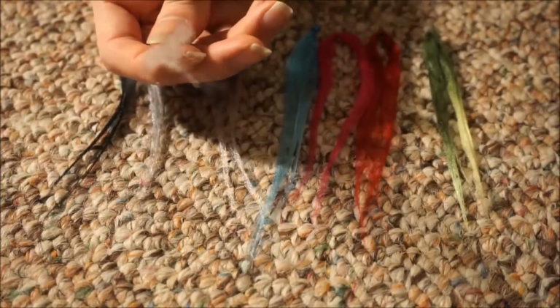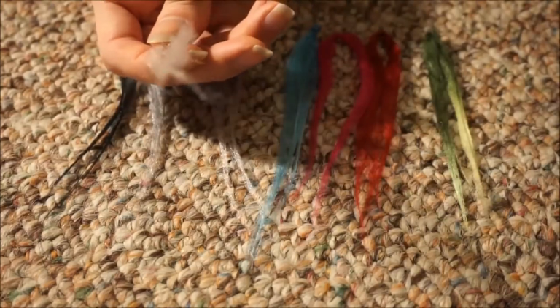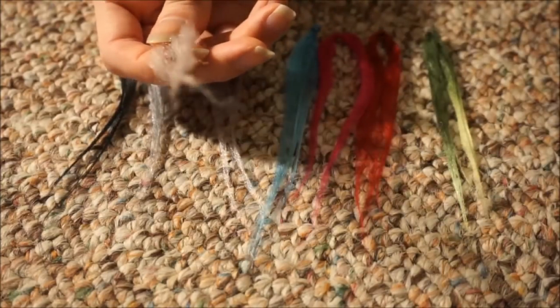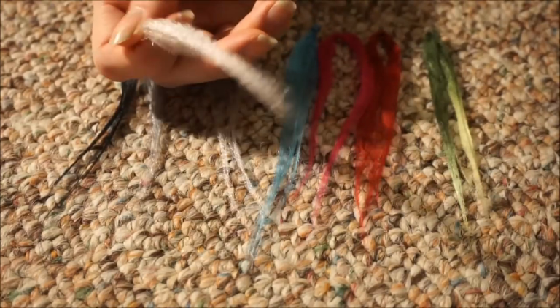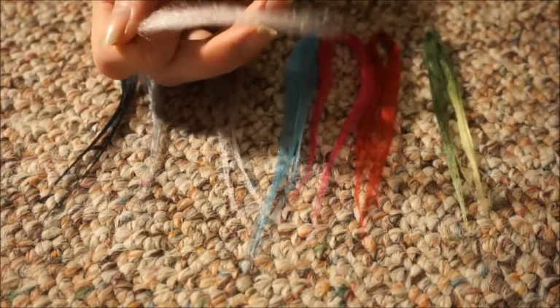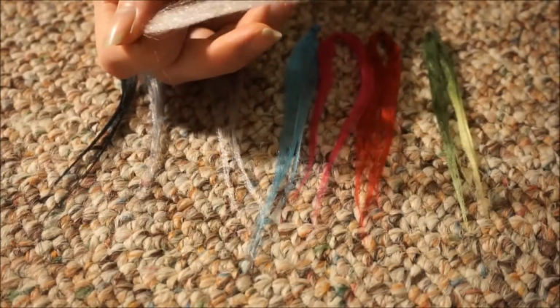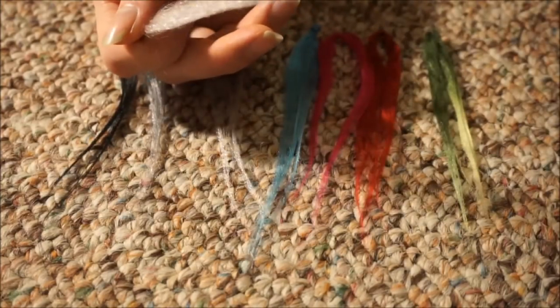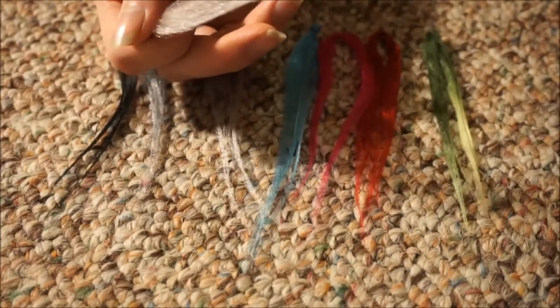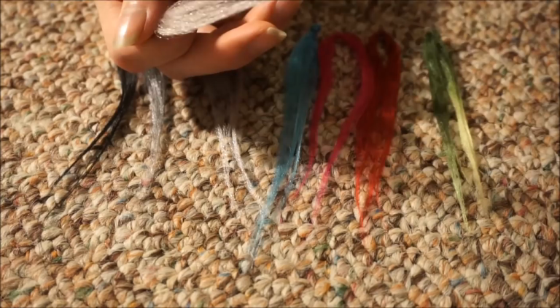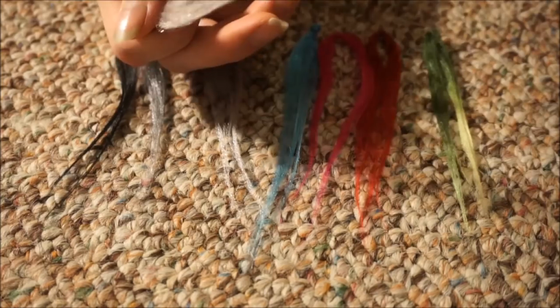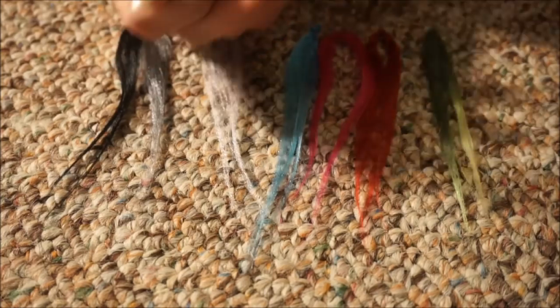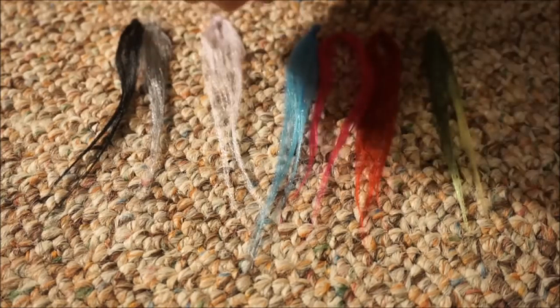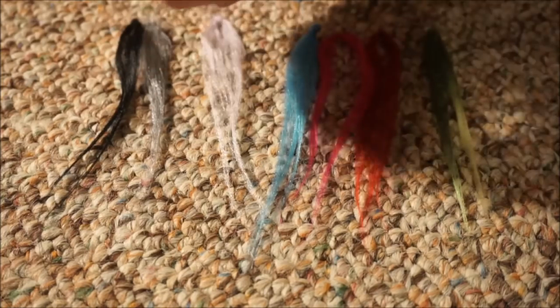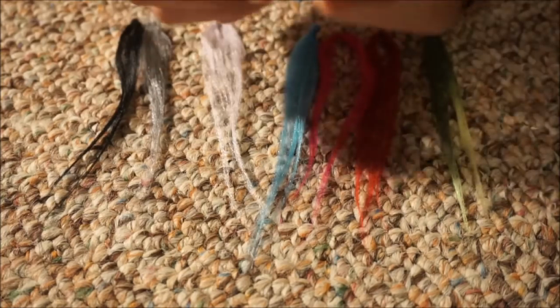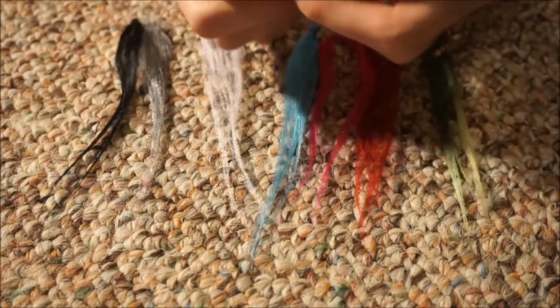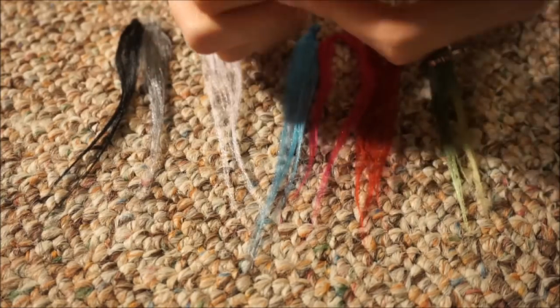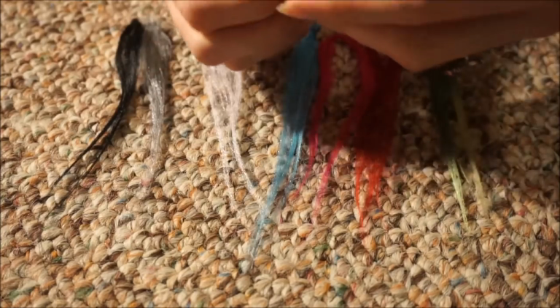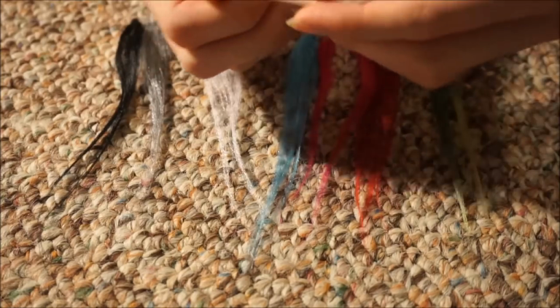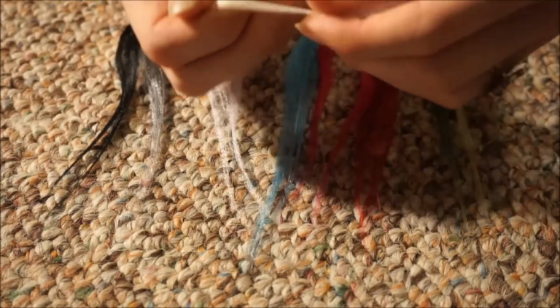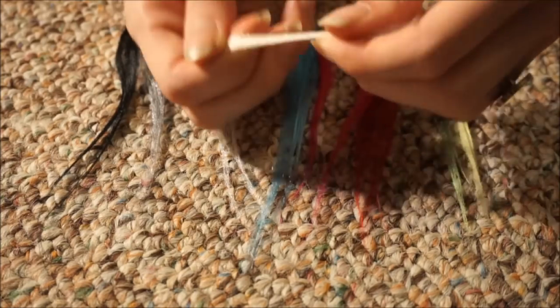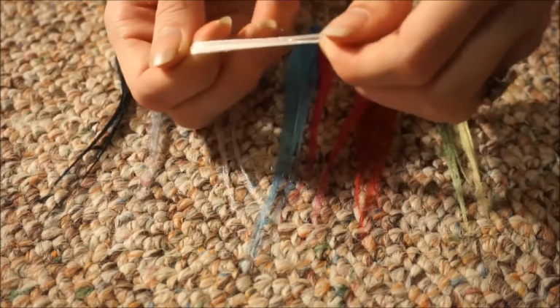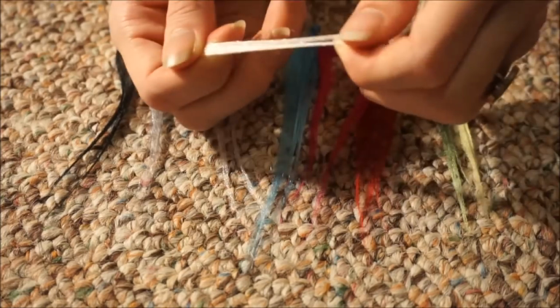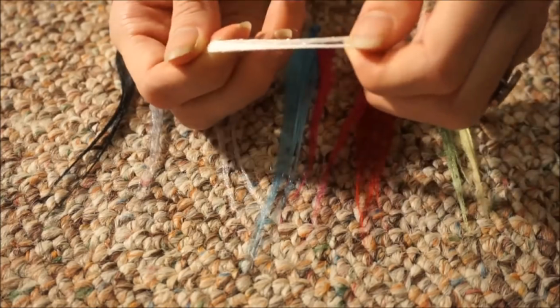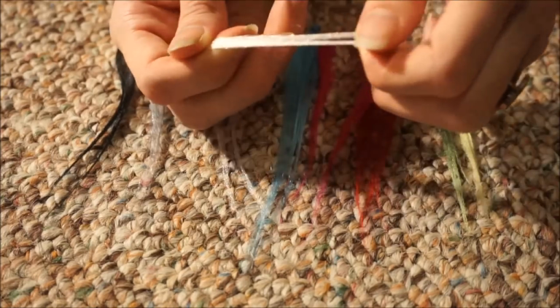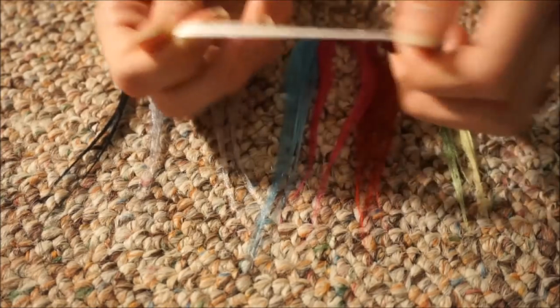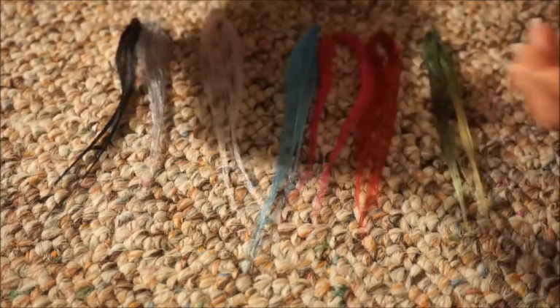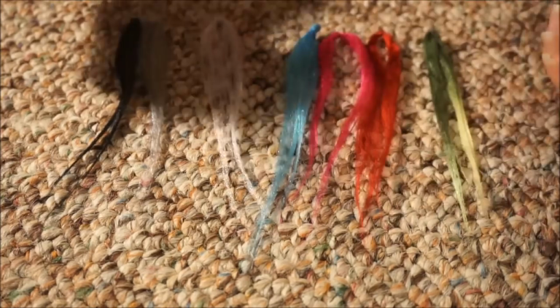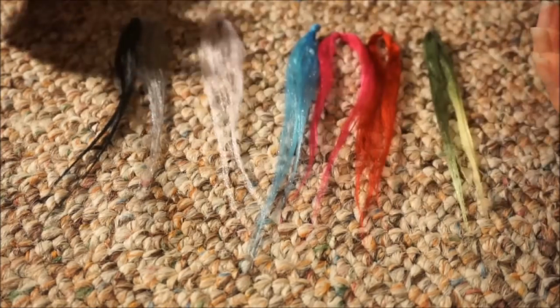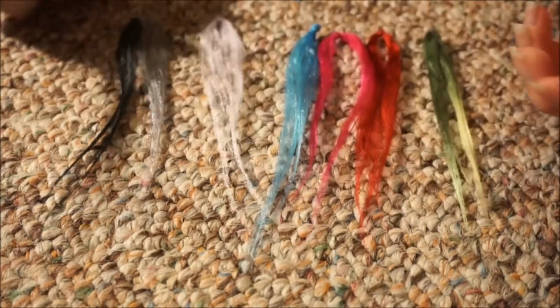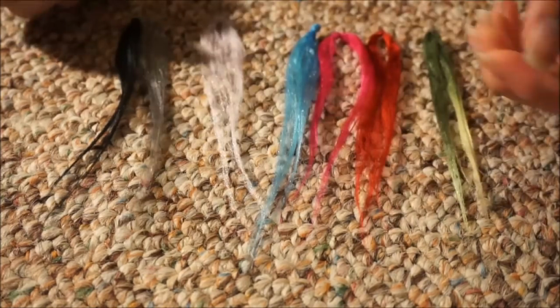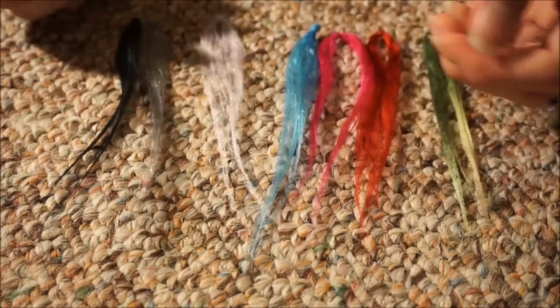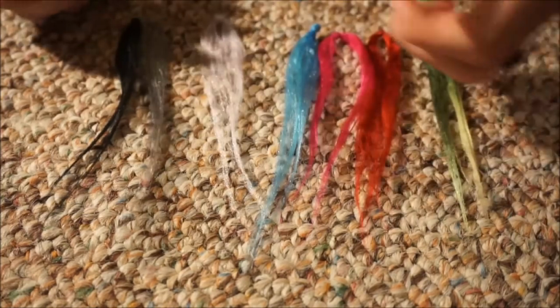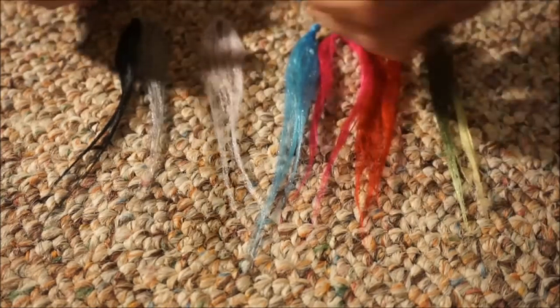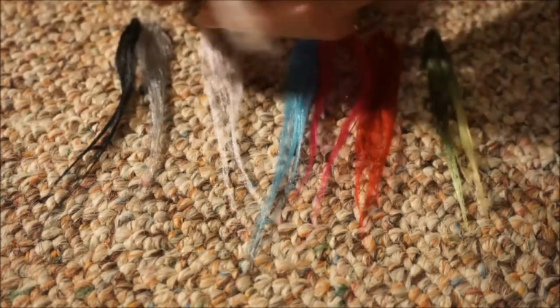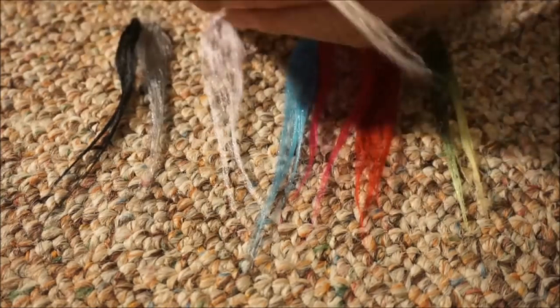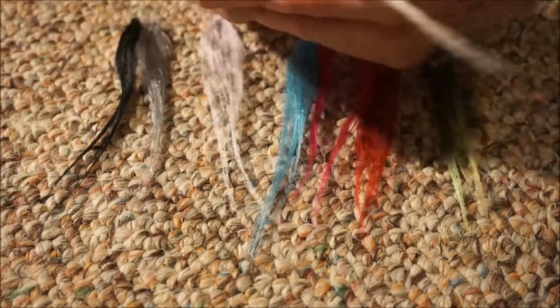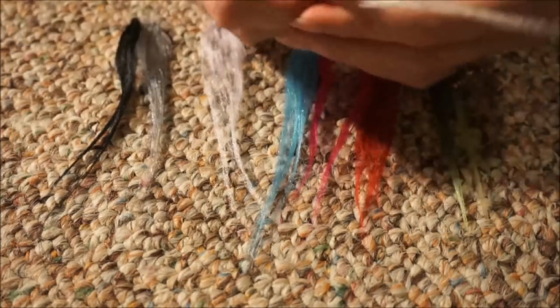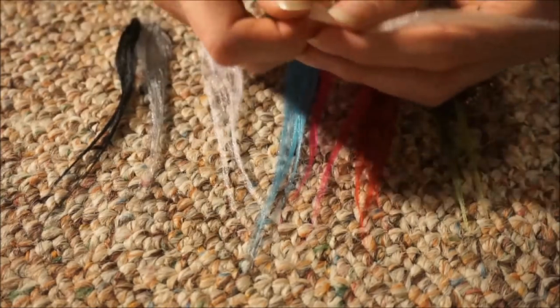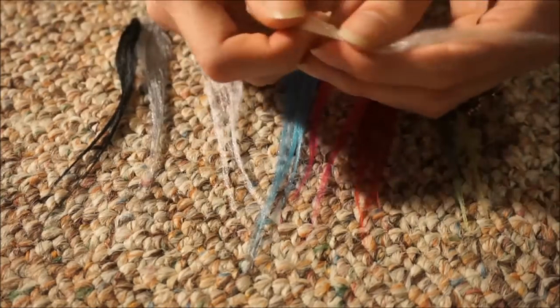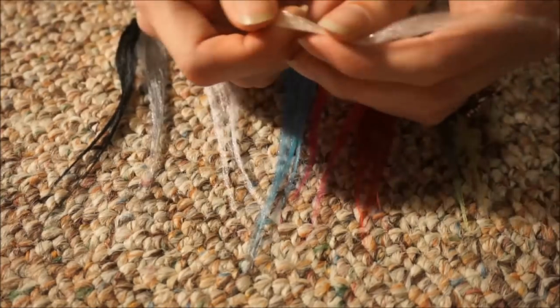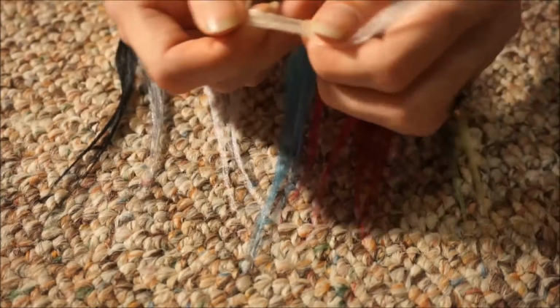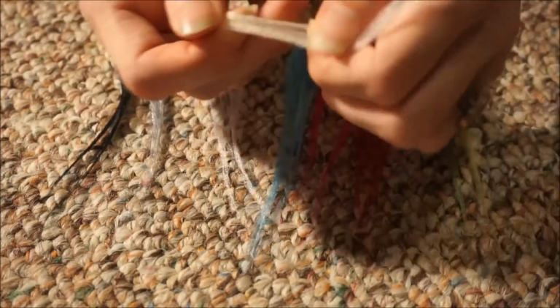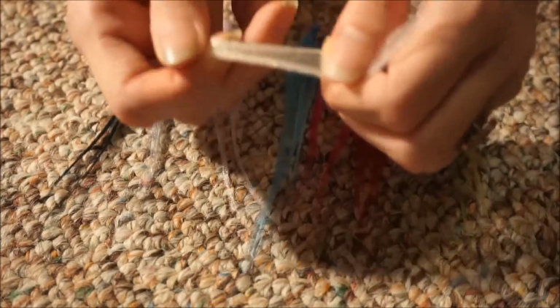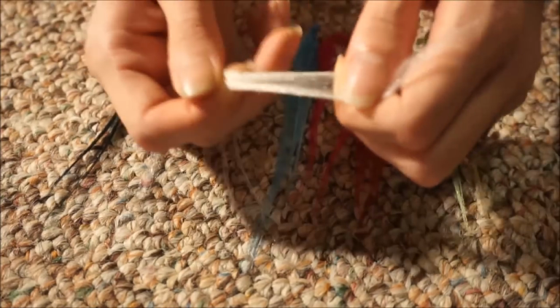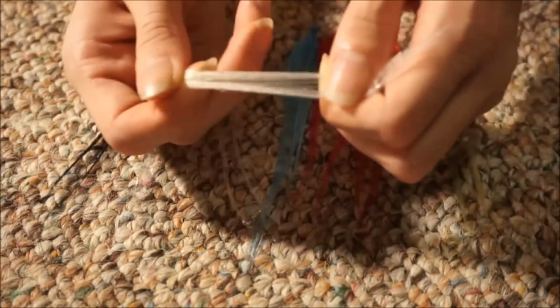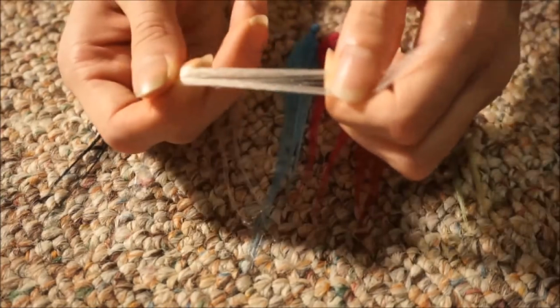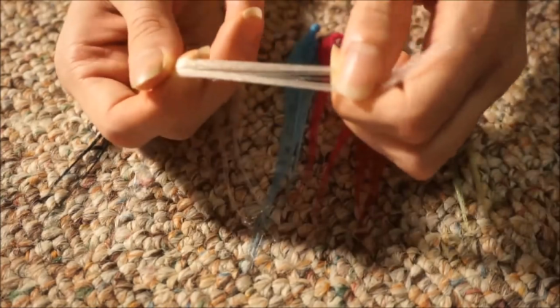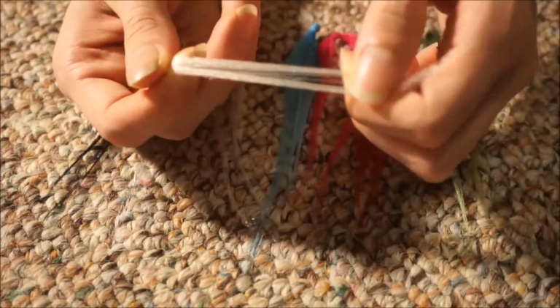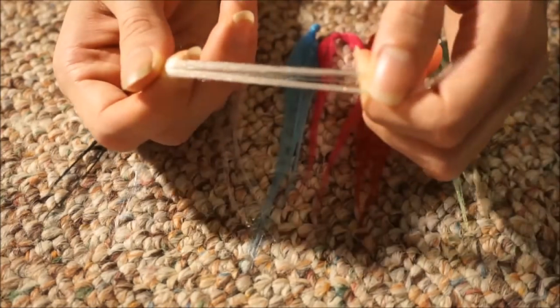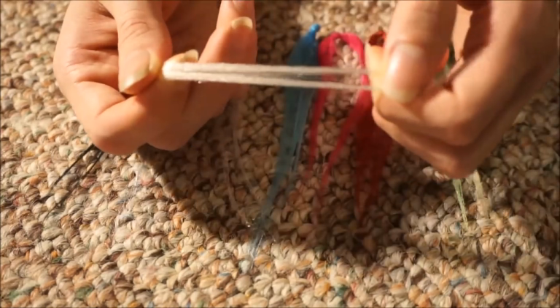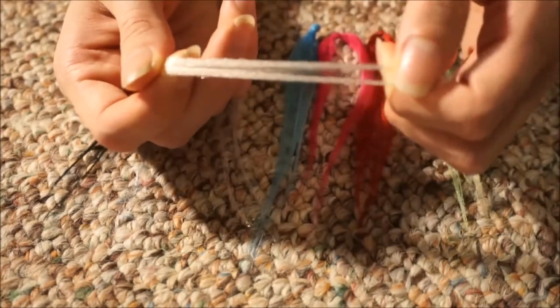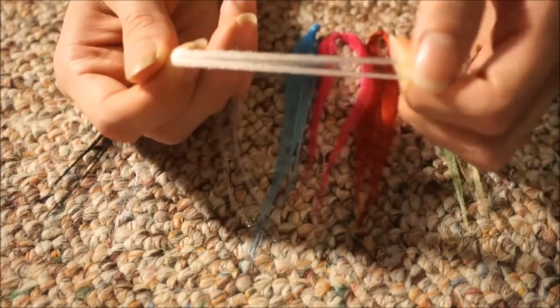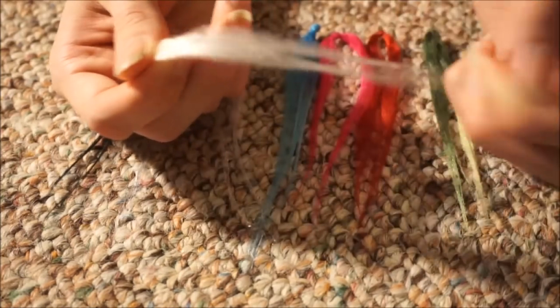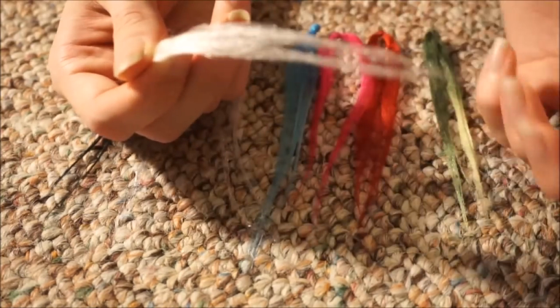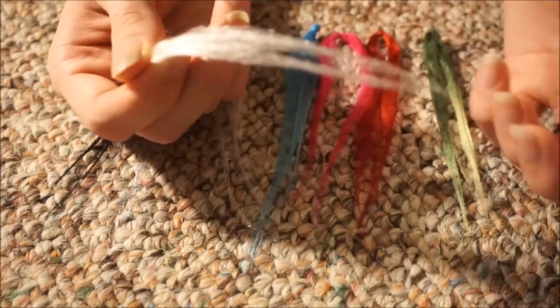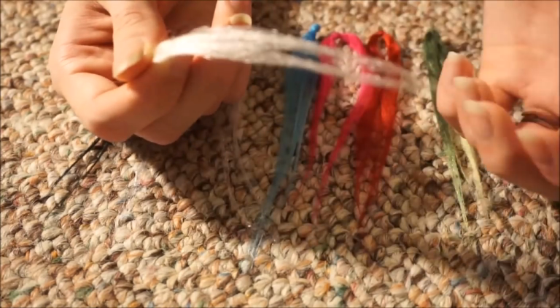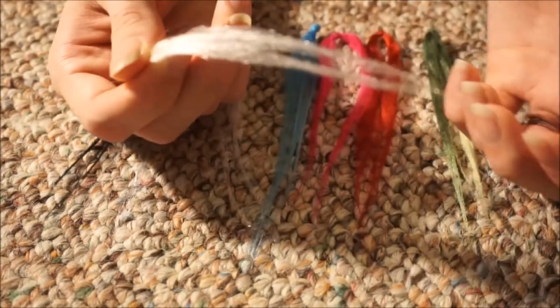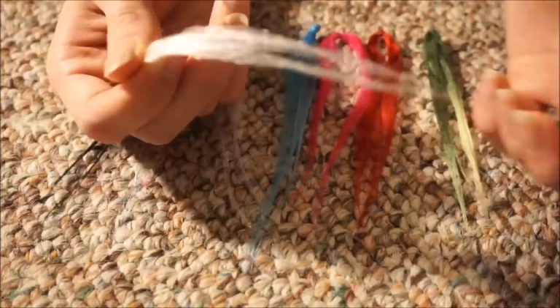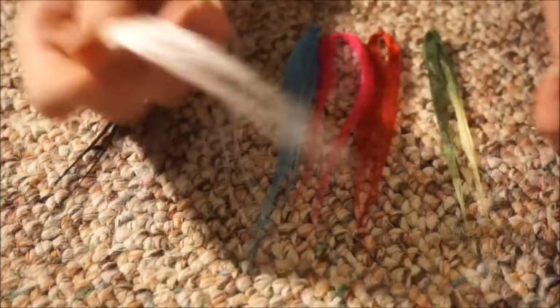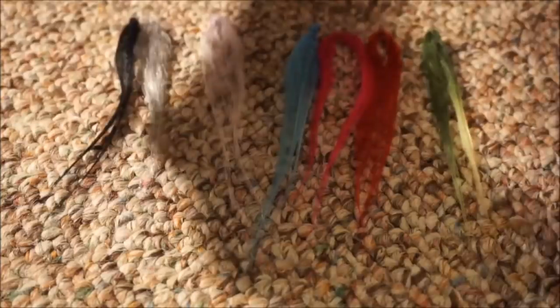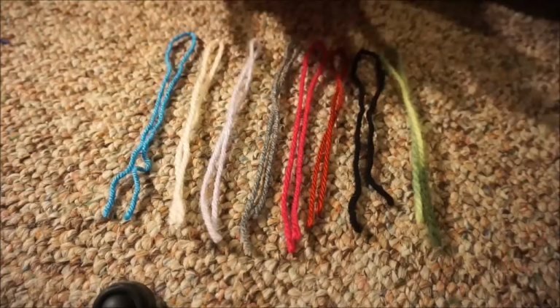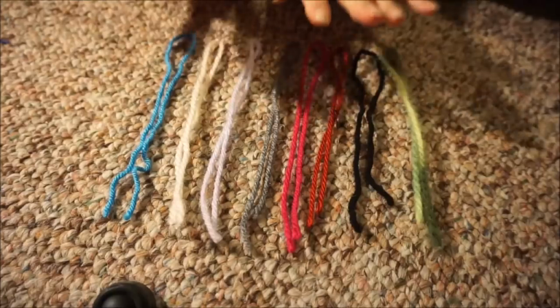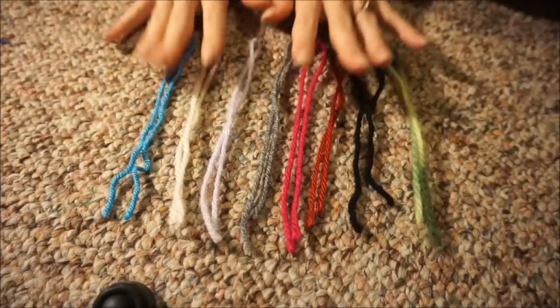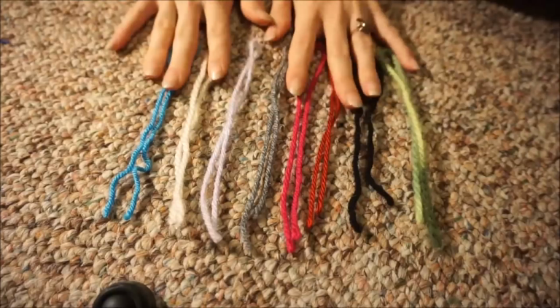Acrylic is actually kind of like a thermoplastic, so whenever you put heat on it with a straightener it physically changes. But with fibers like cotton or wool, it's not going to change. This one I experienced that — it's still really wiry and didn't really flatten at all compared to the others. Make sure it is 100% acrylic, especially if you want to straighten it, because otherwise it's just not going to straighten as well as it should.